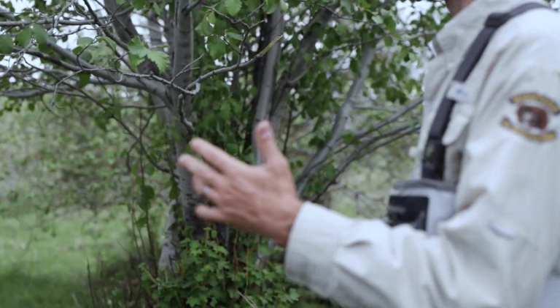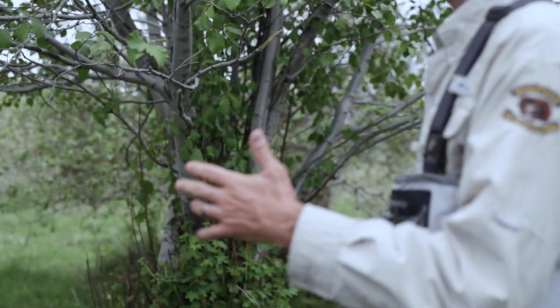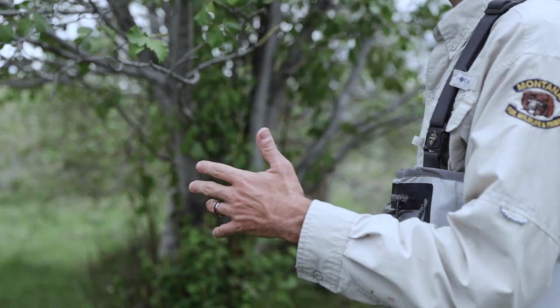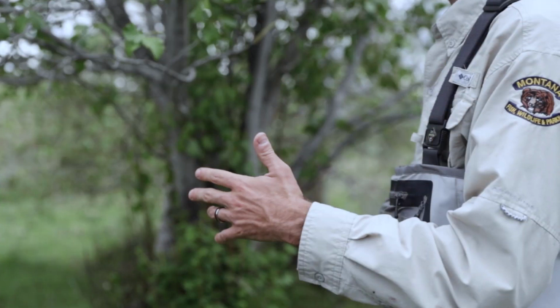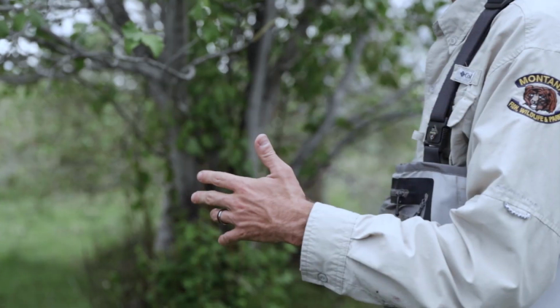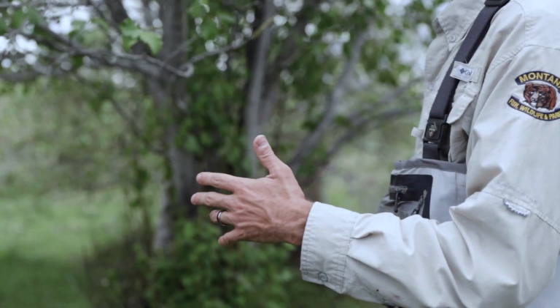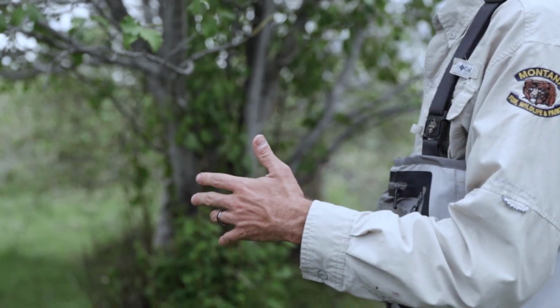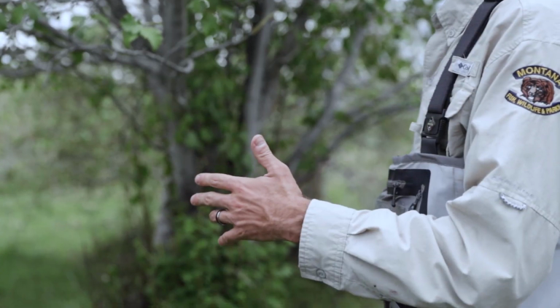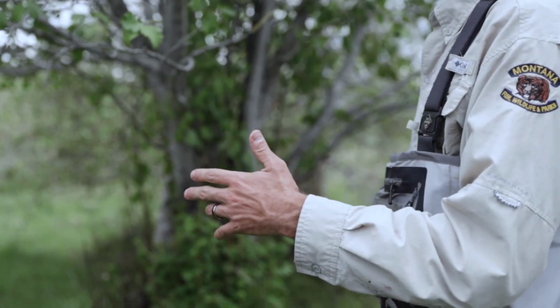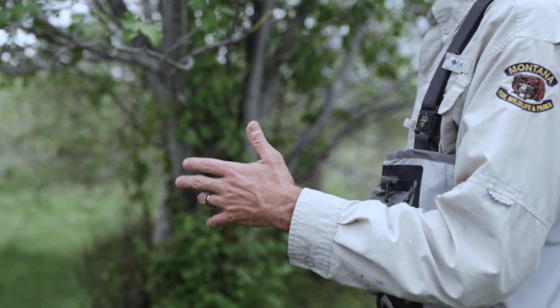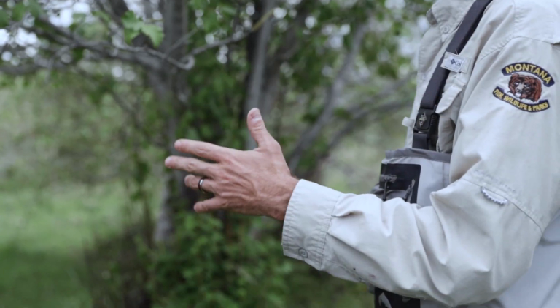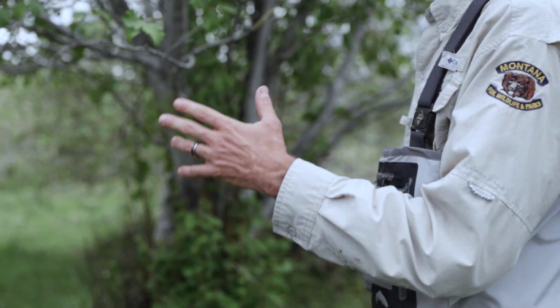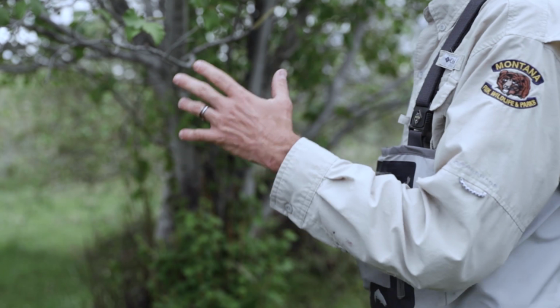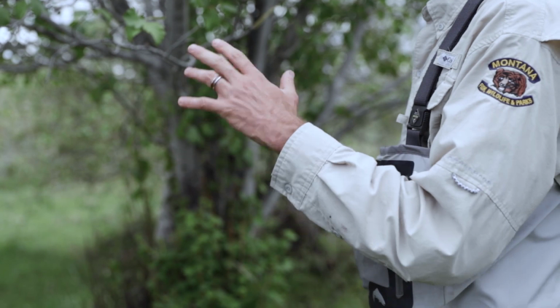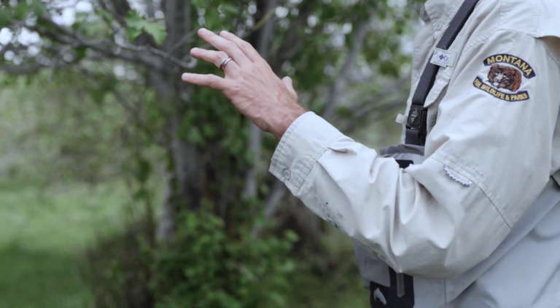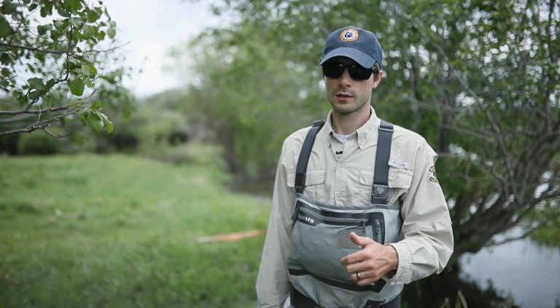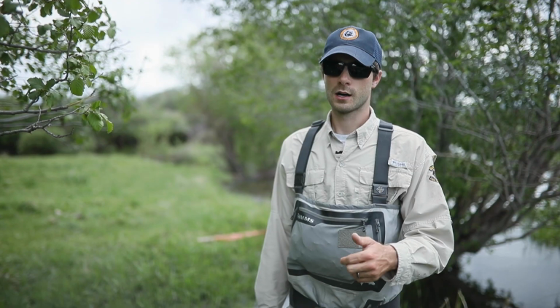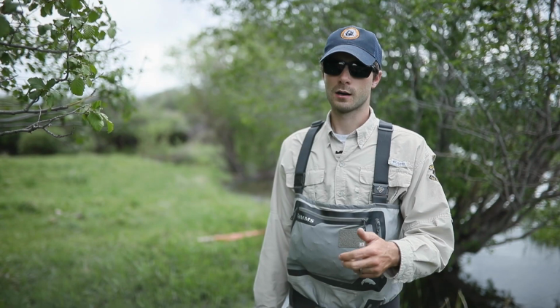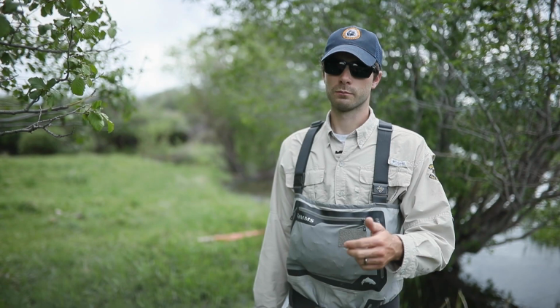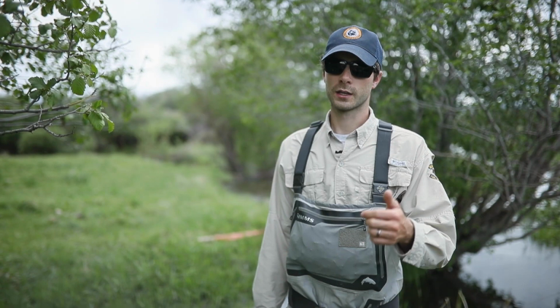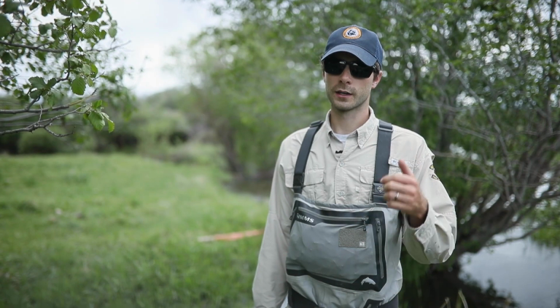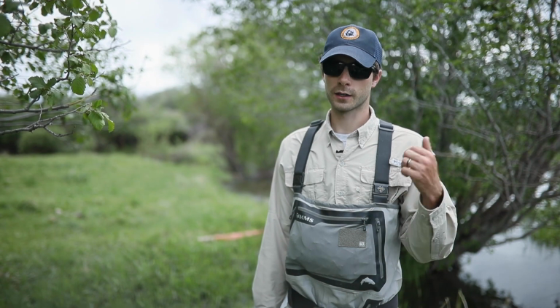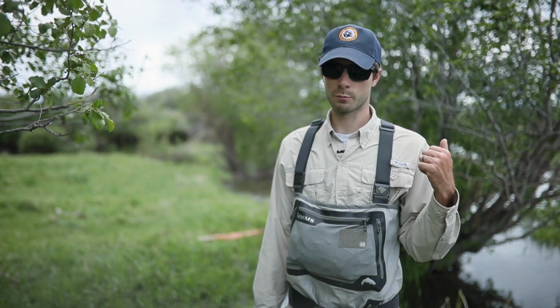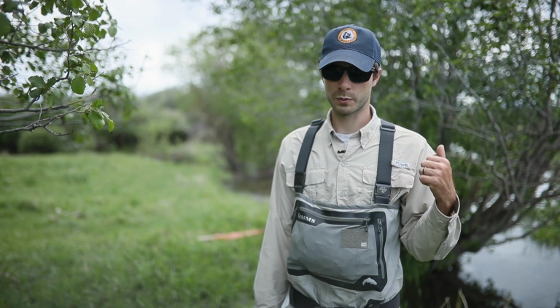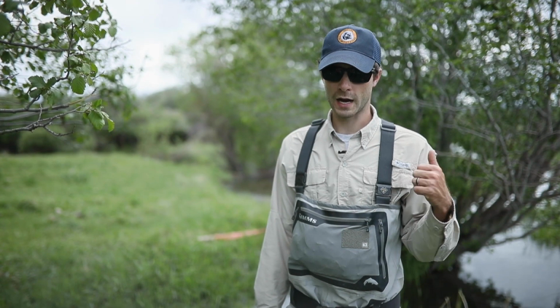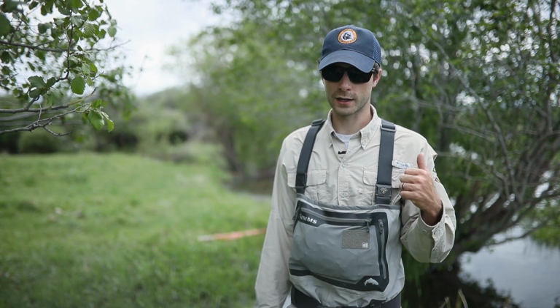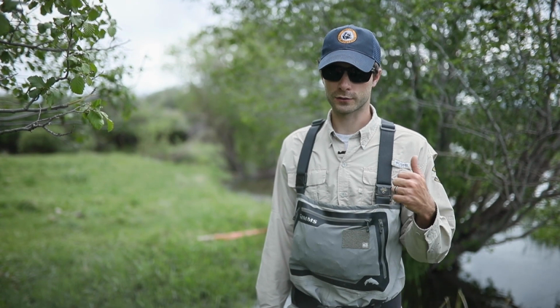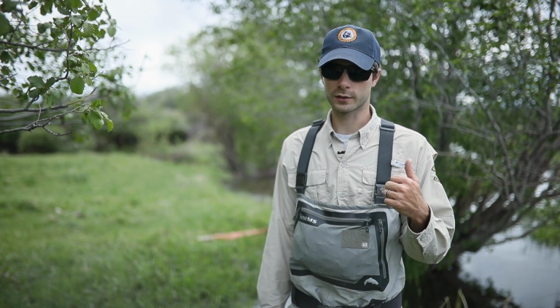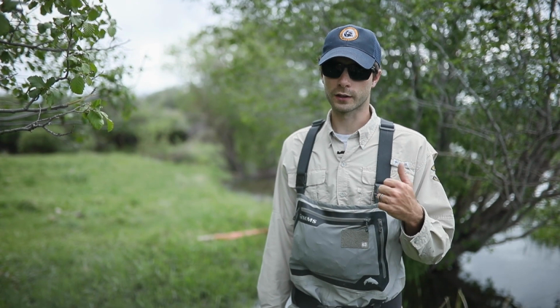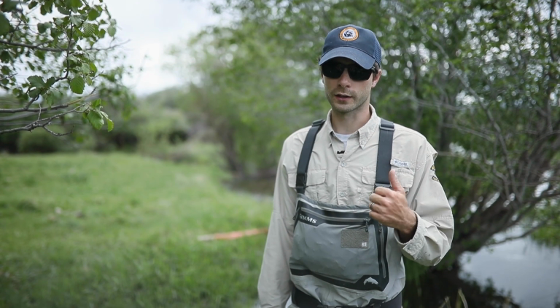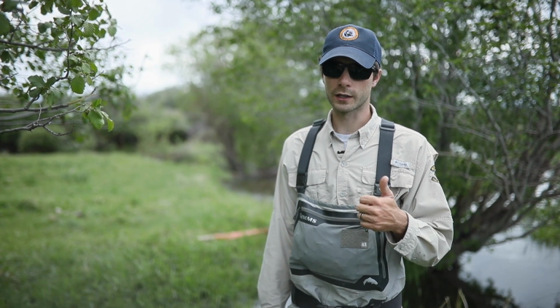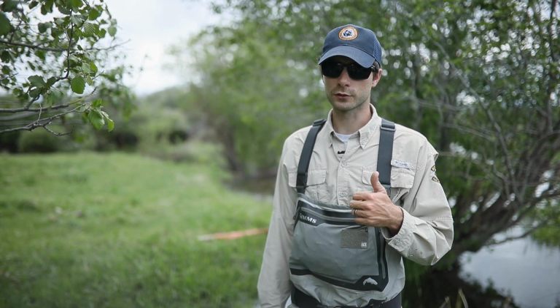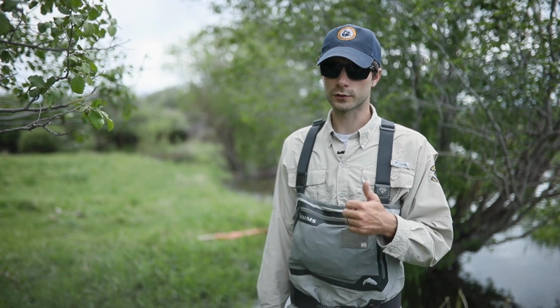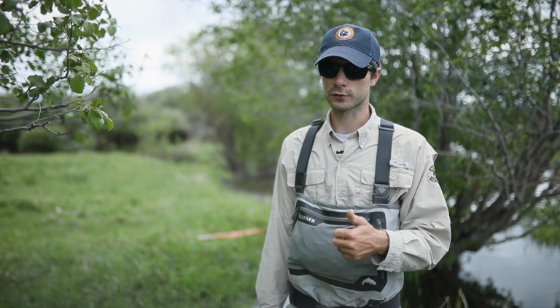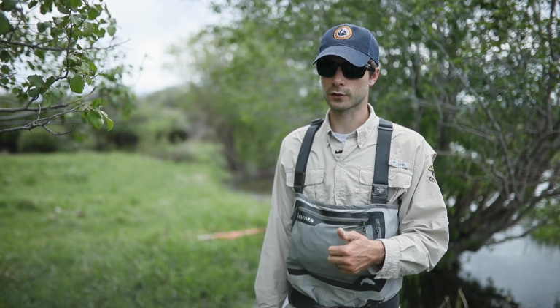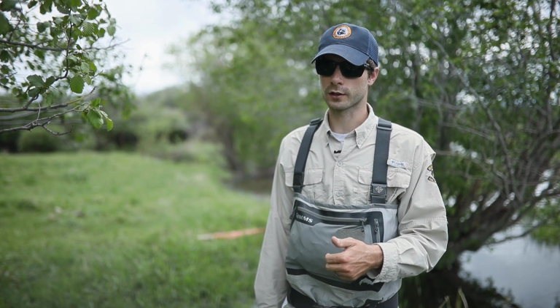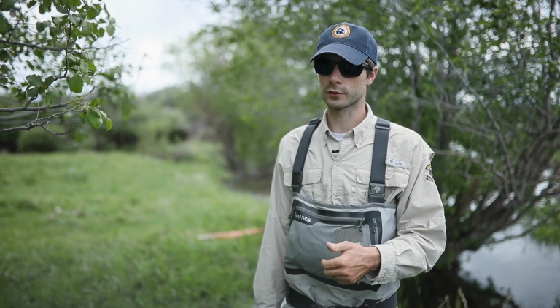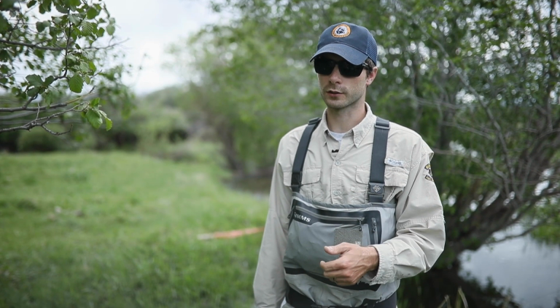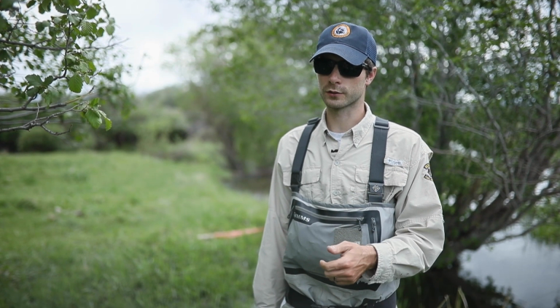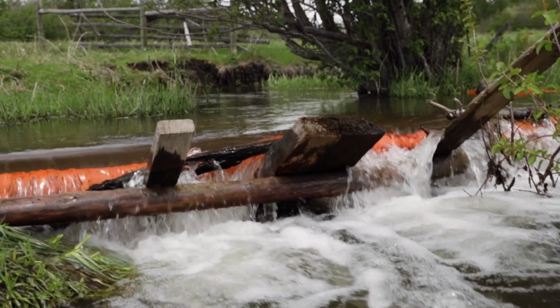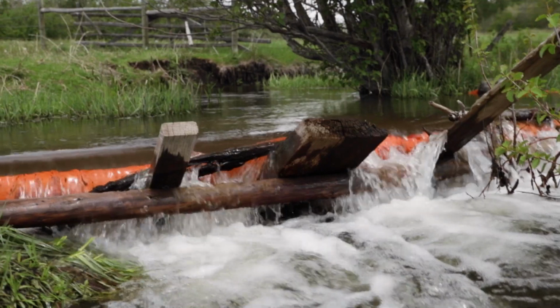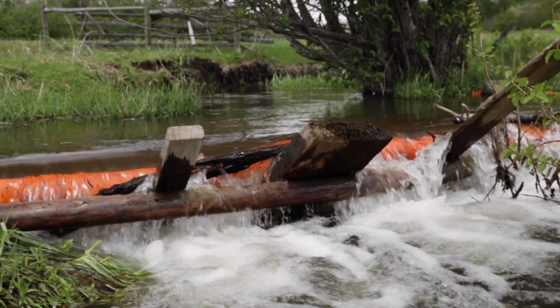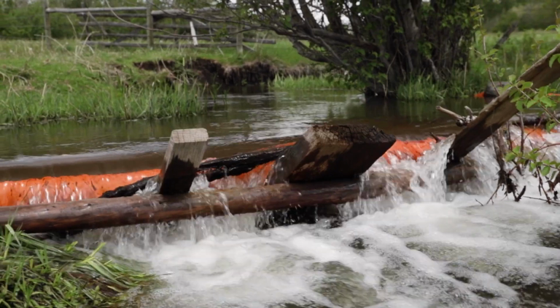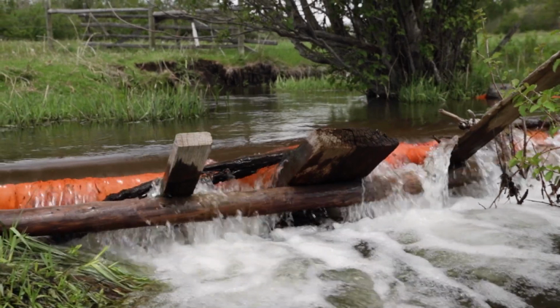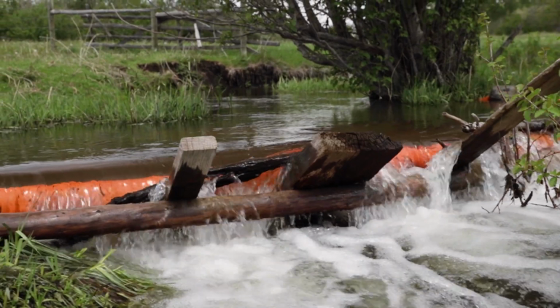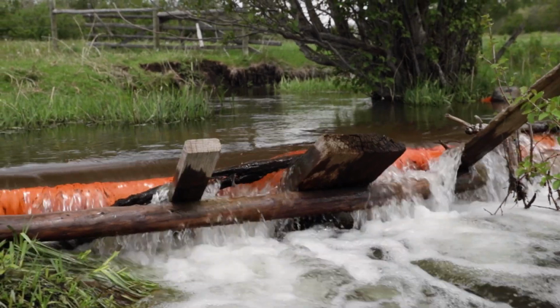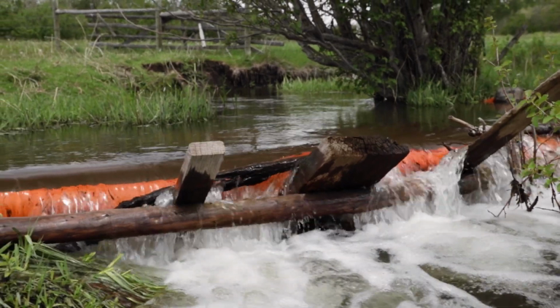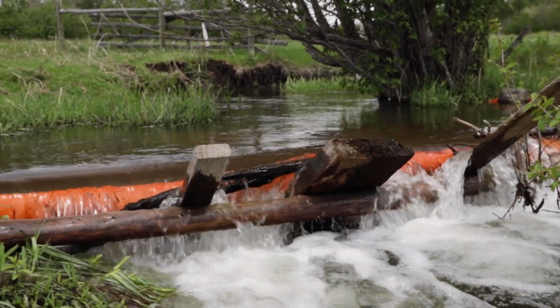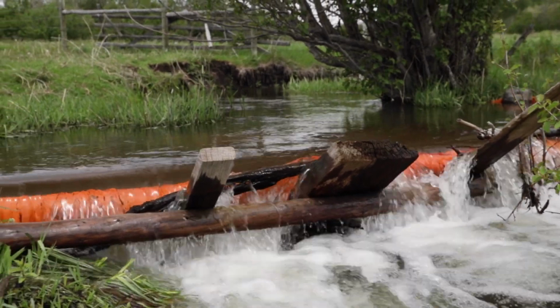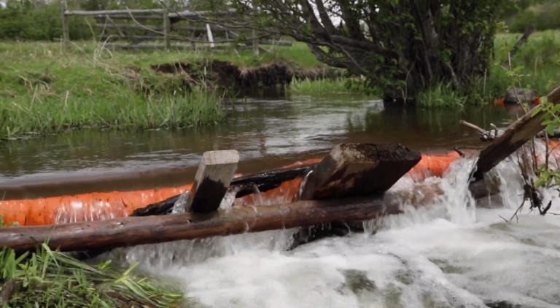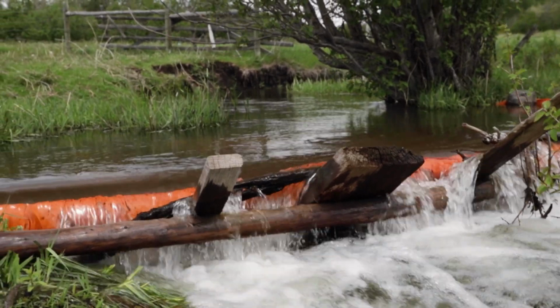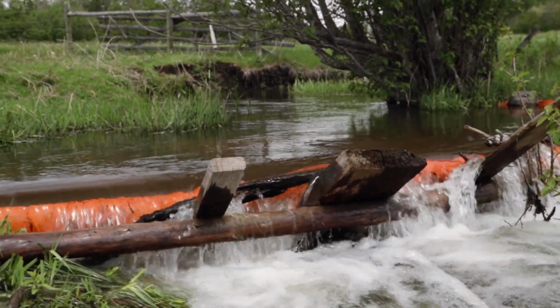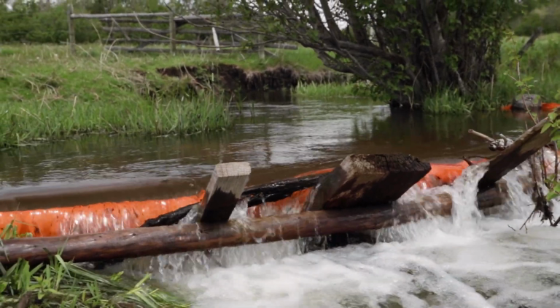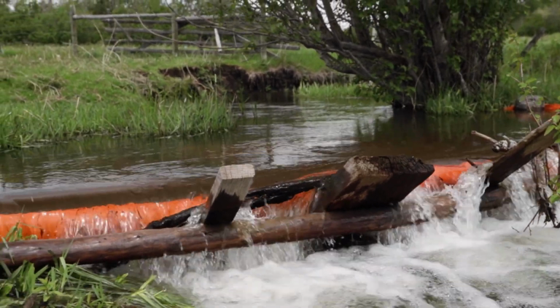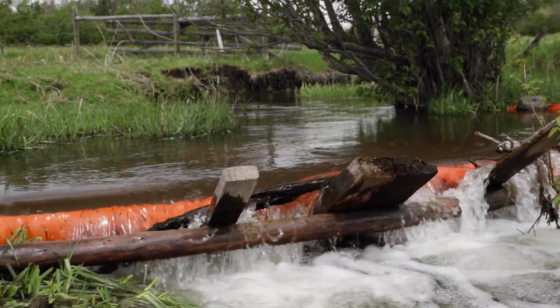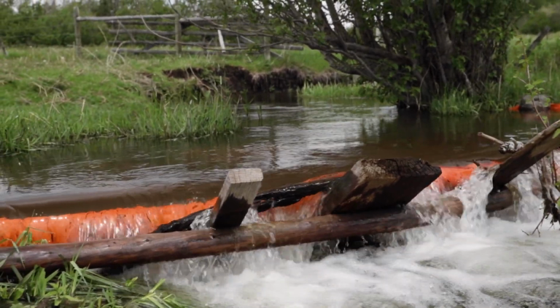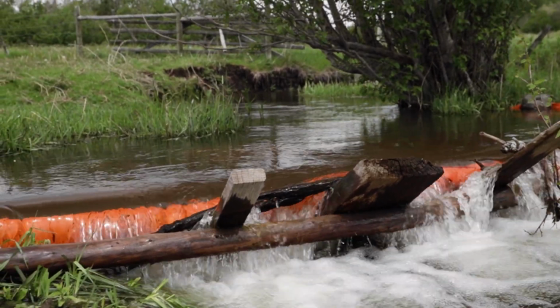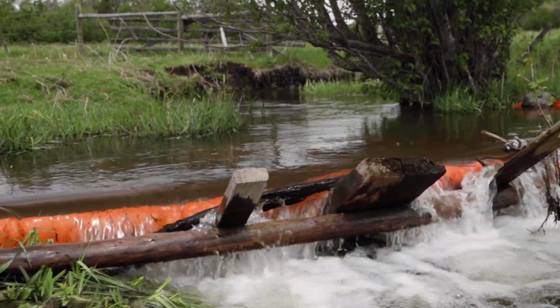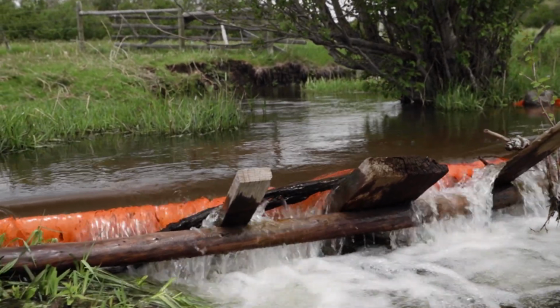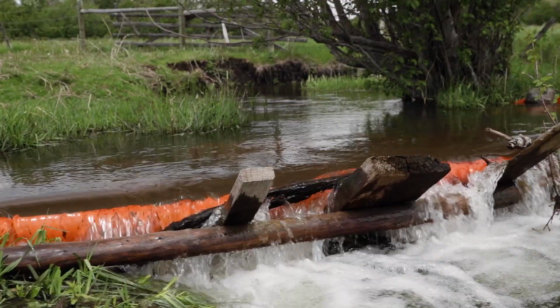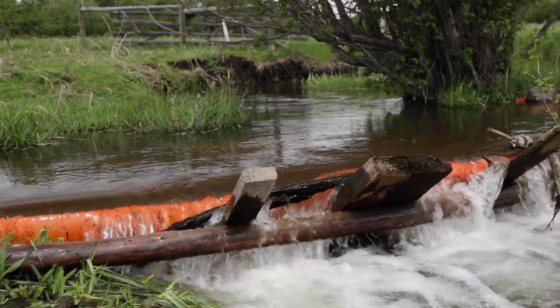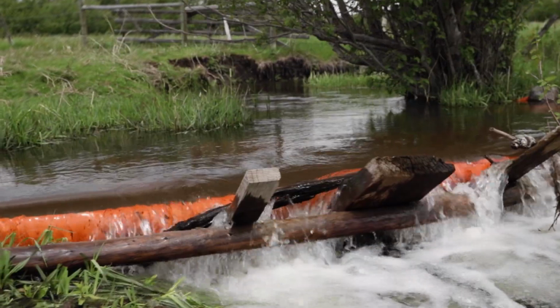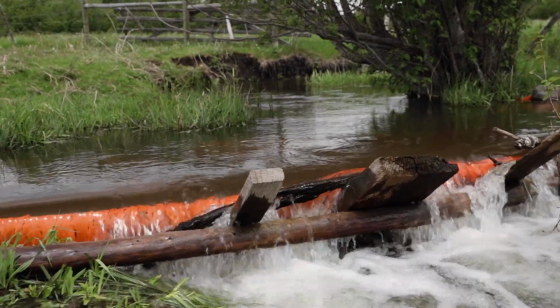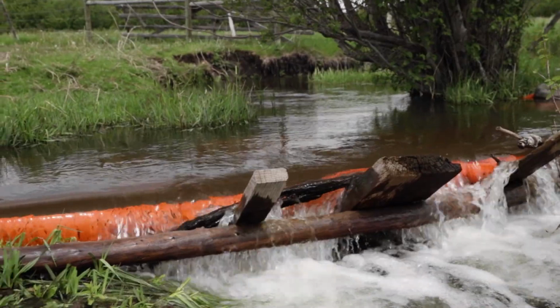The big one is they've got to physically be able to get from the river to where they need to go to spawn. It's got to have connectivity, and getting them past irrigation structures and other barriers is super important.